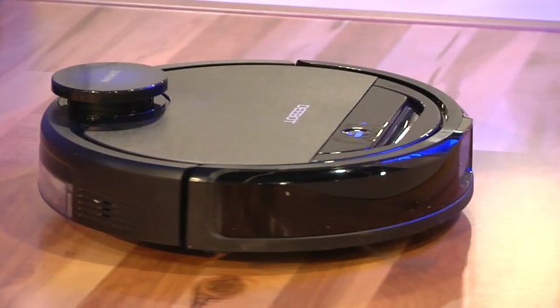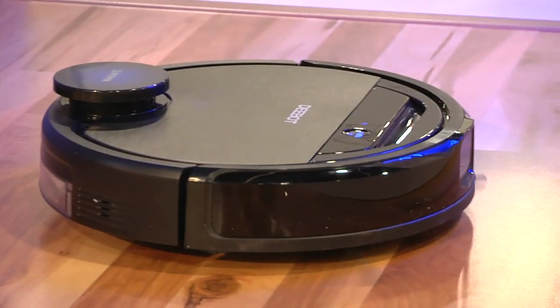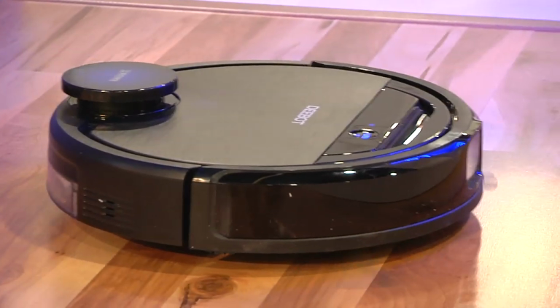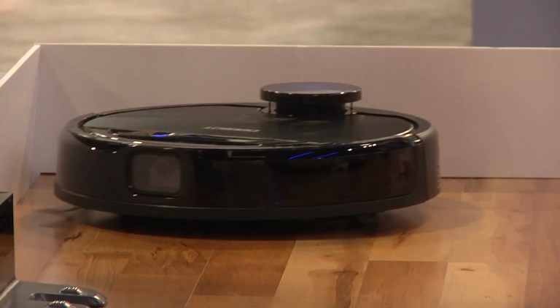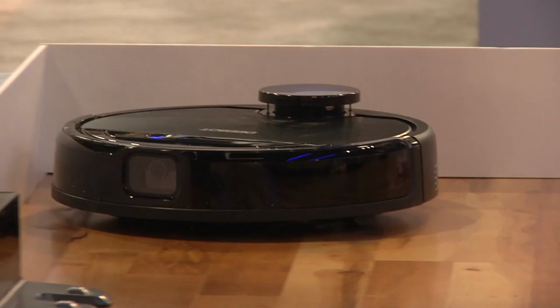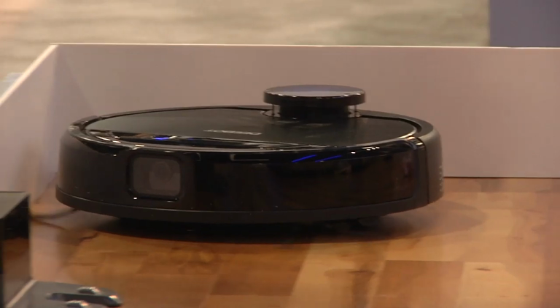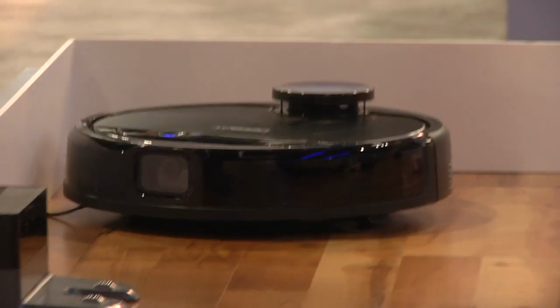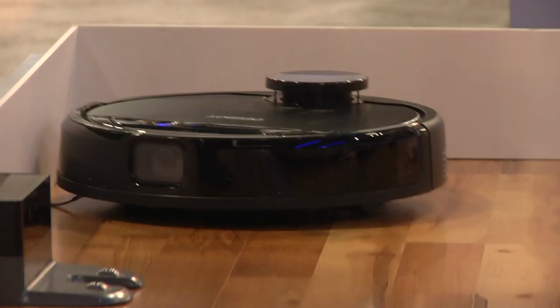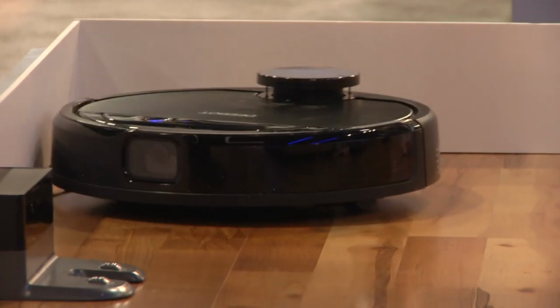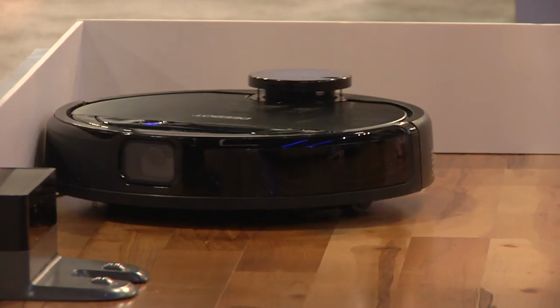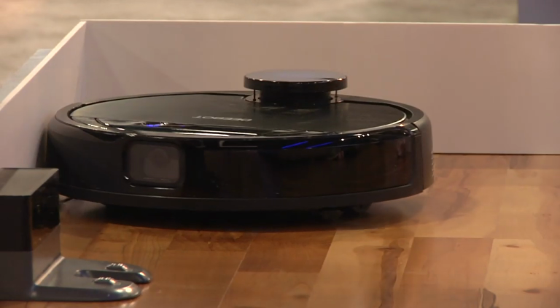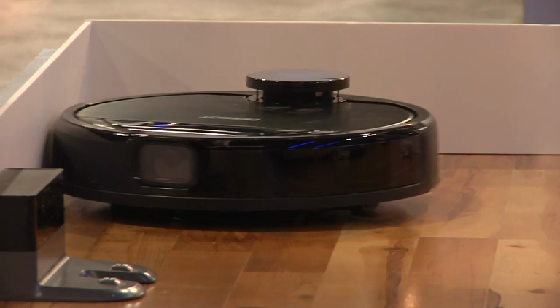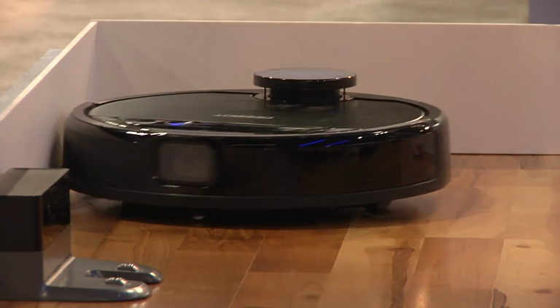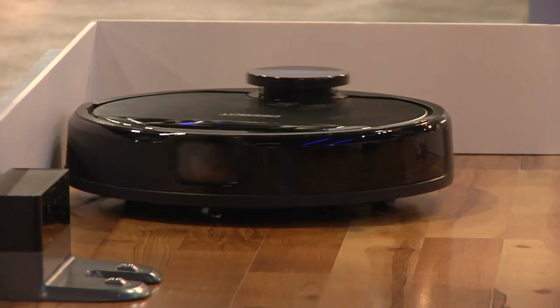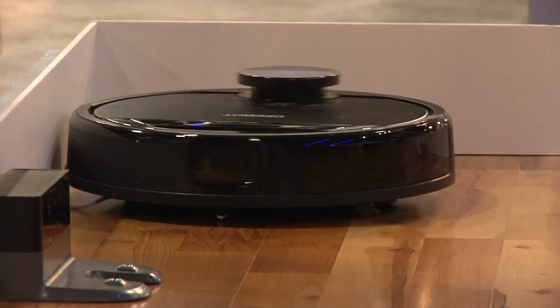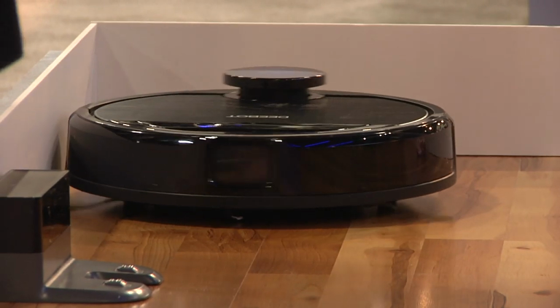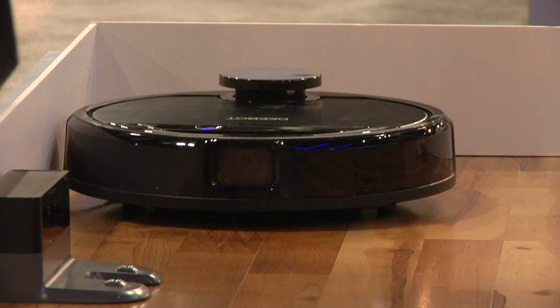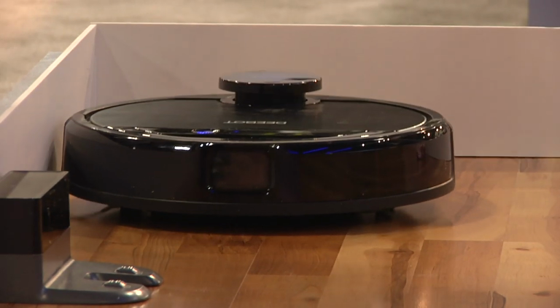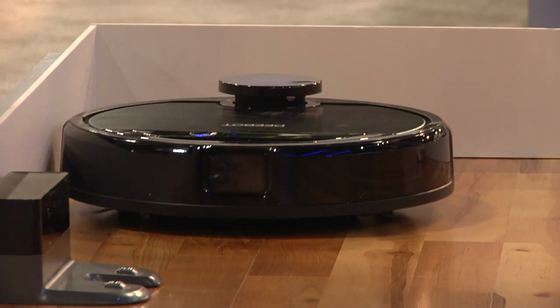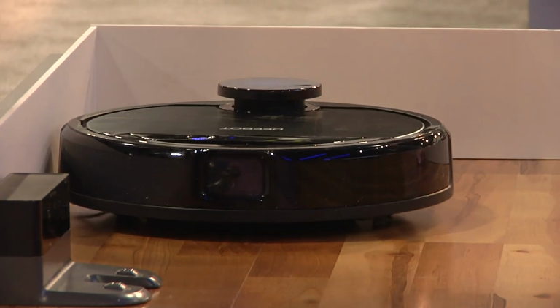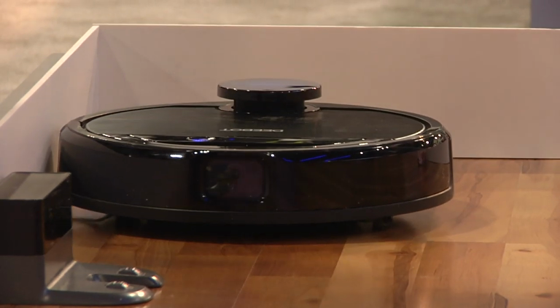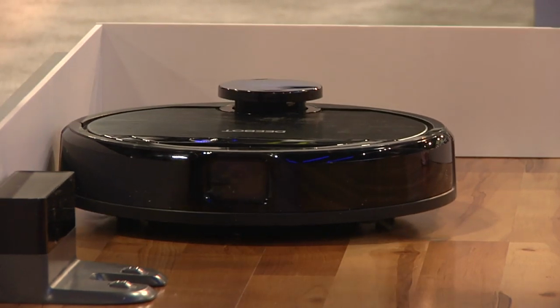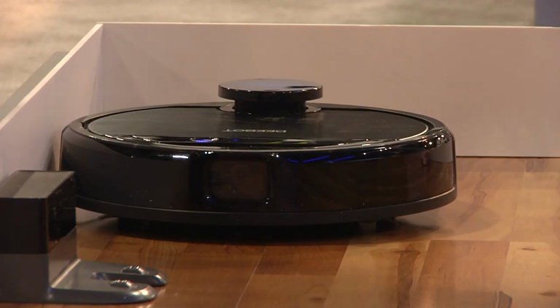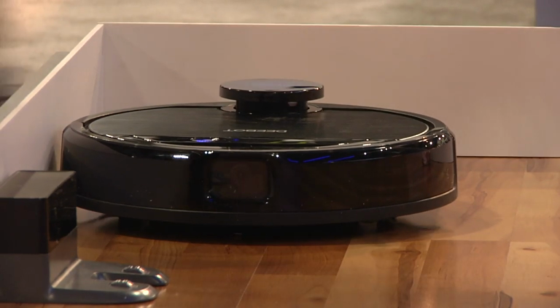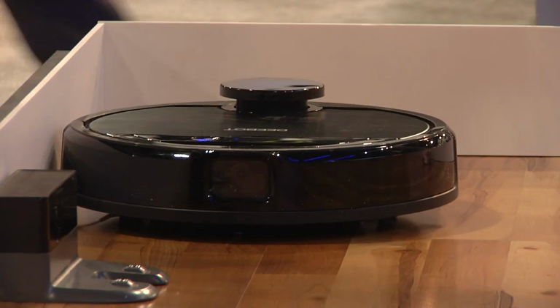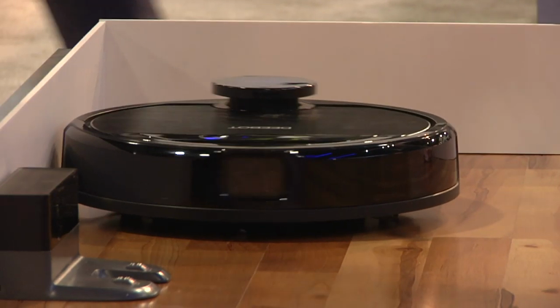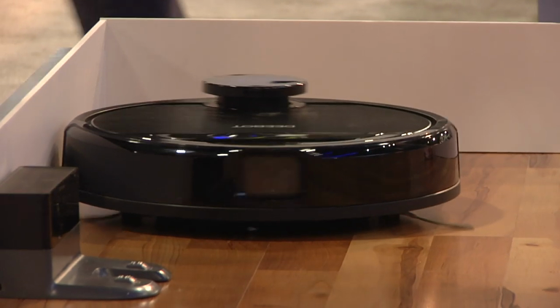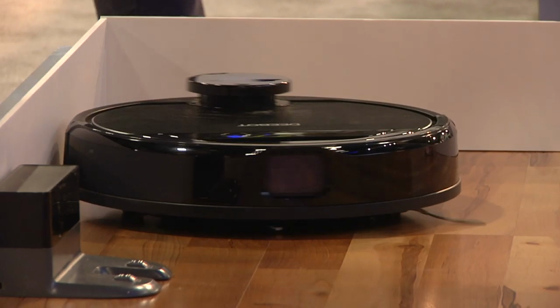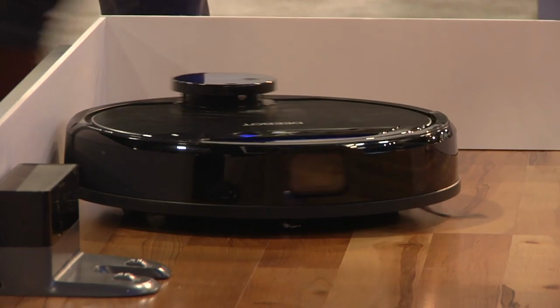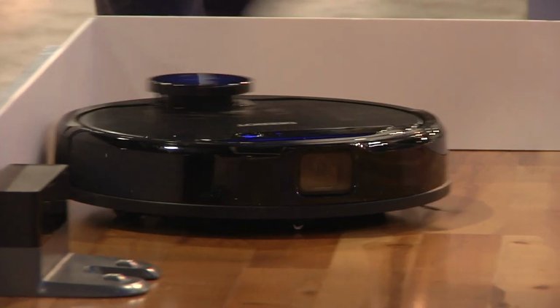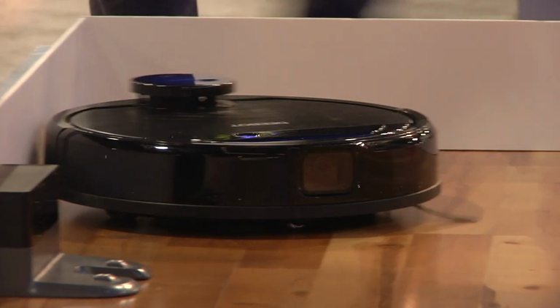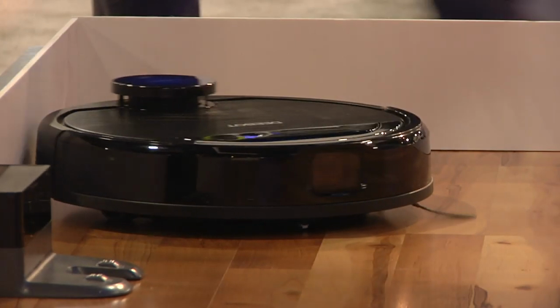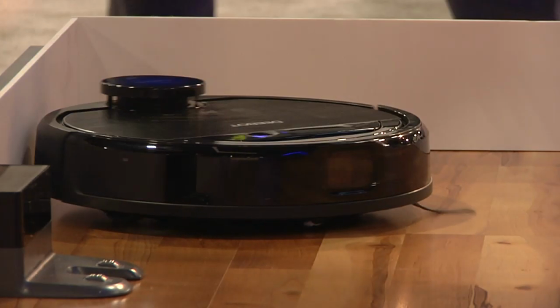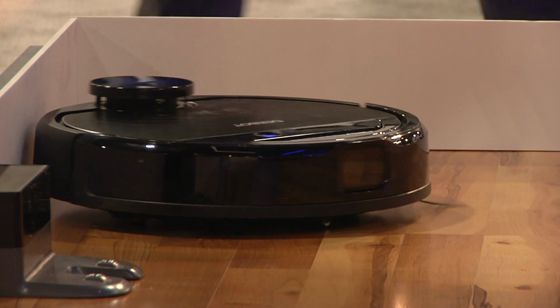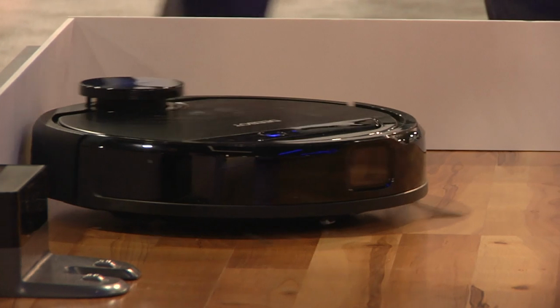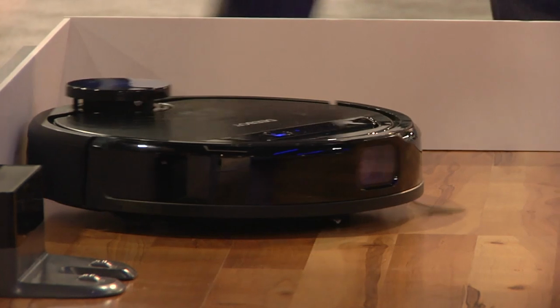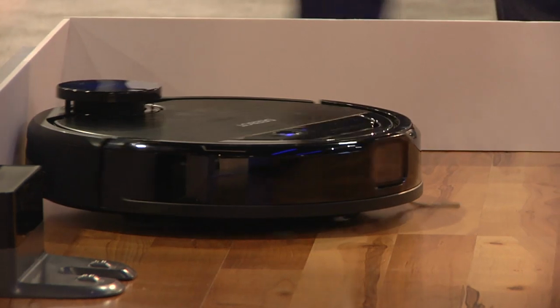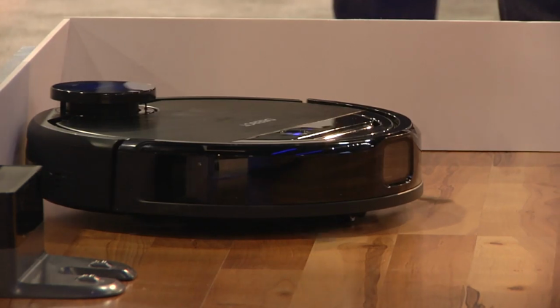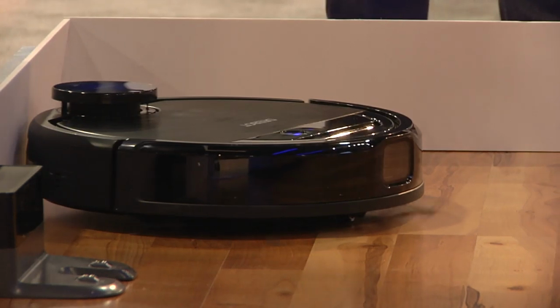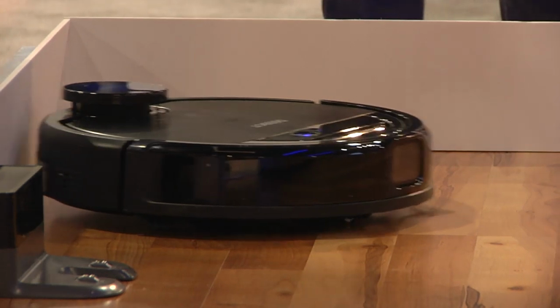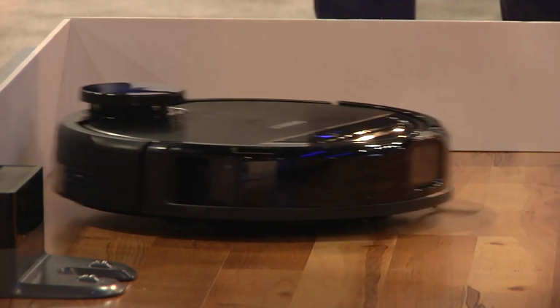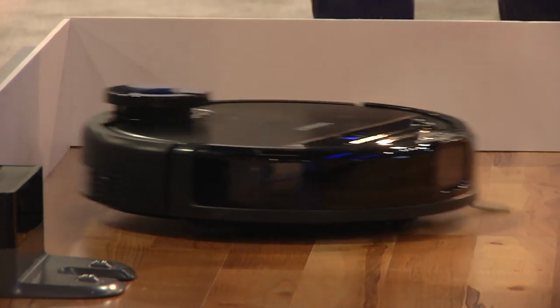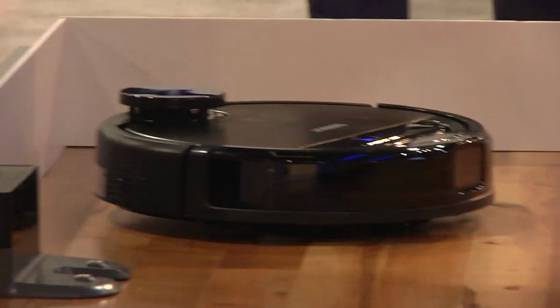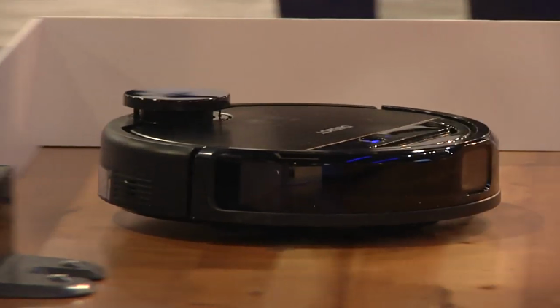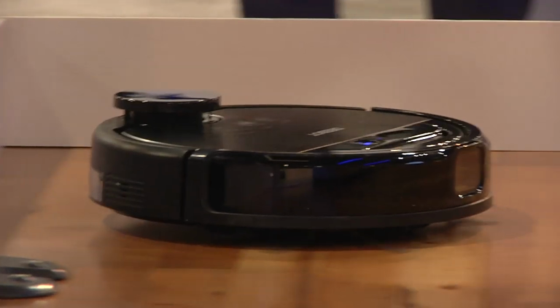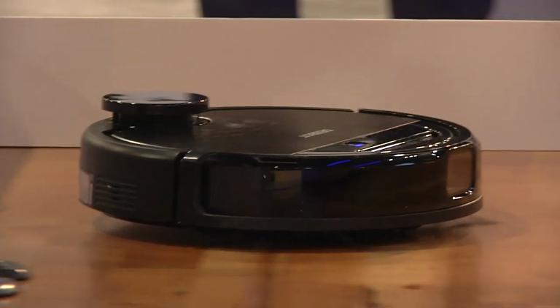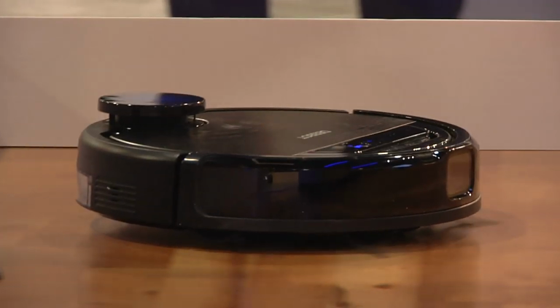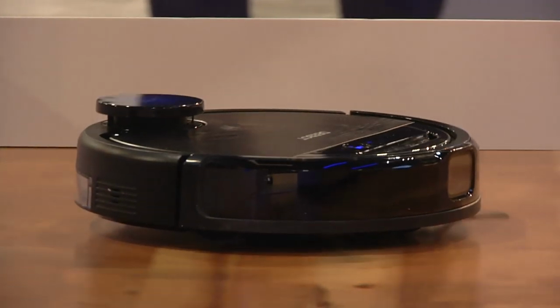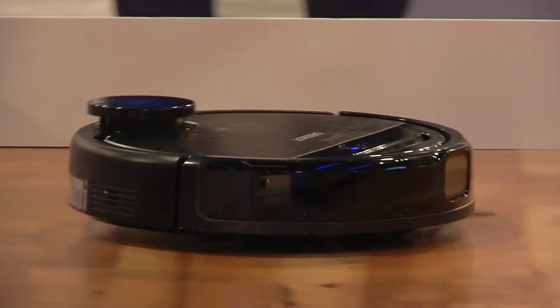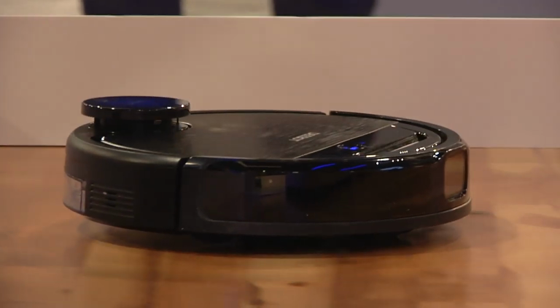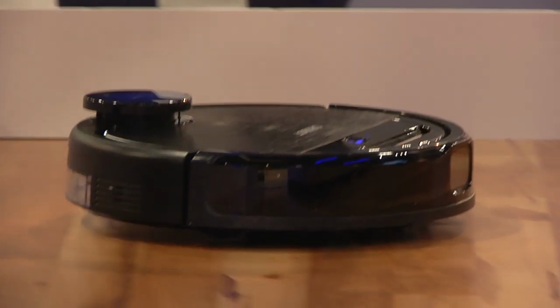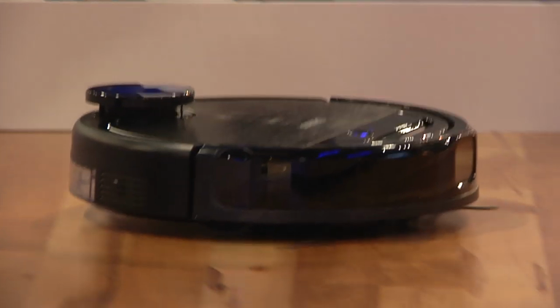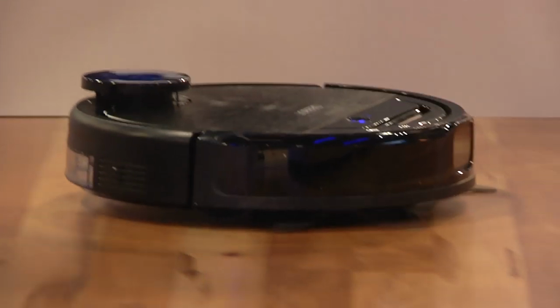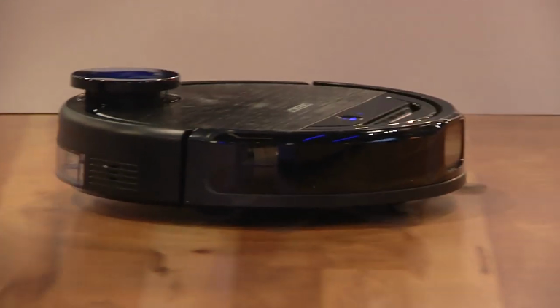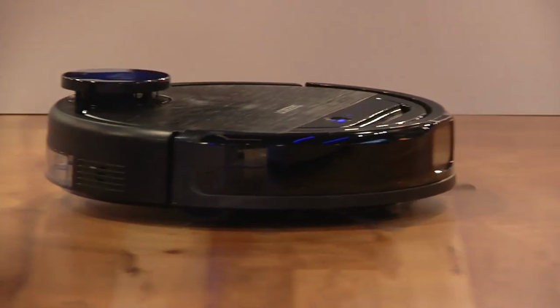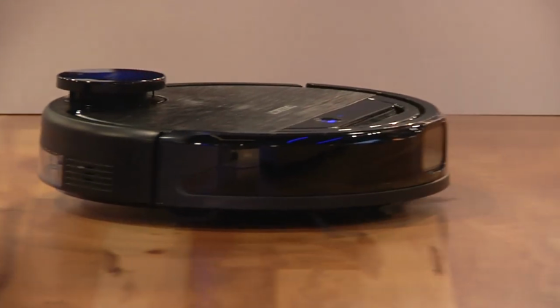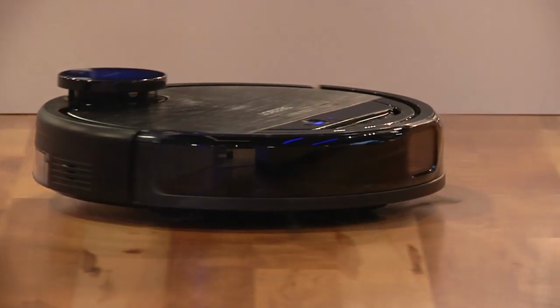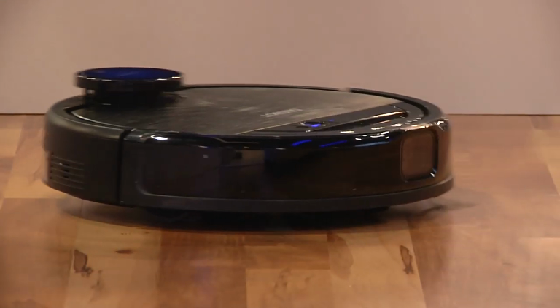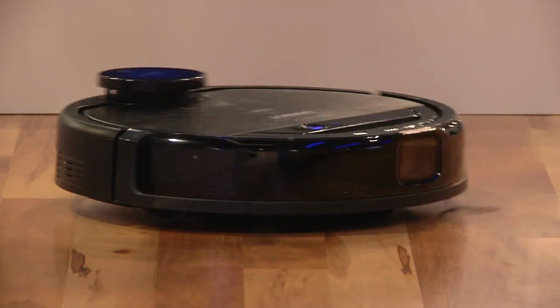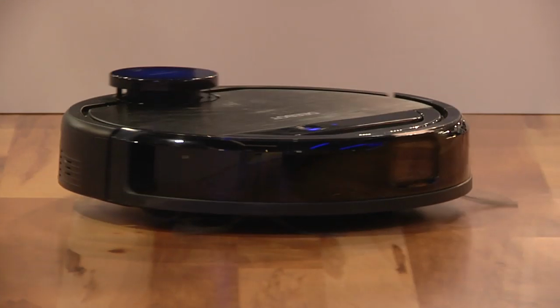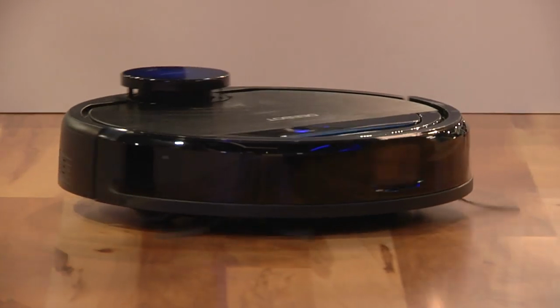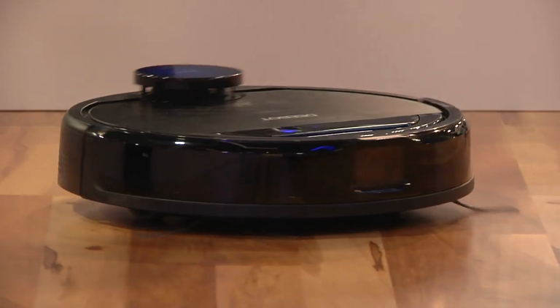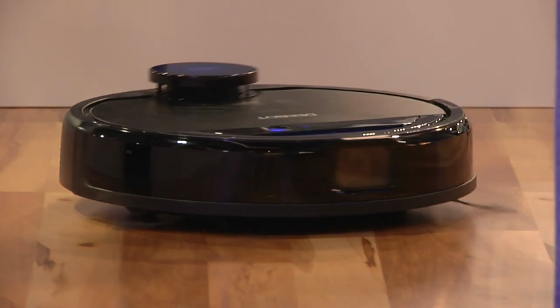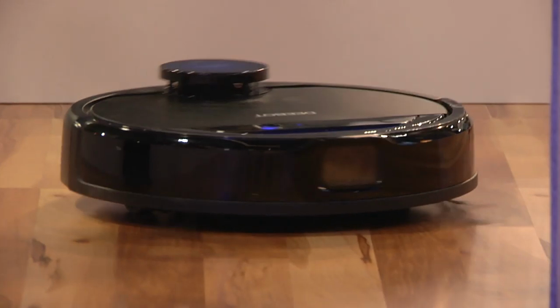The D-Bot Osmo 960 will be out around August for under $1,000. Until then, you'll have to keep picking up your socks.